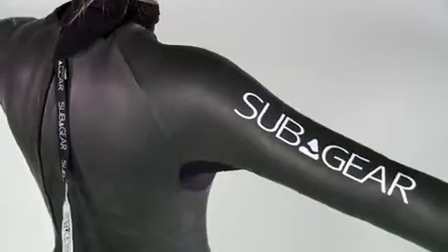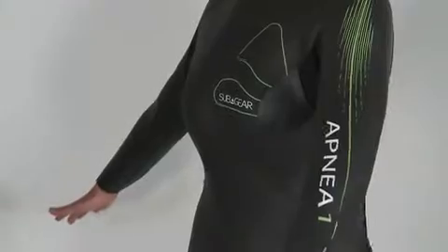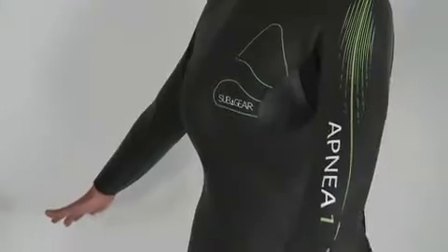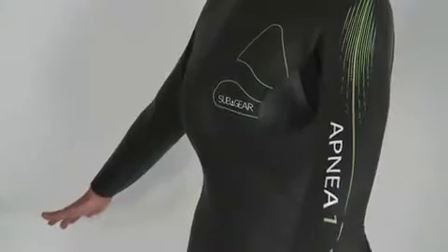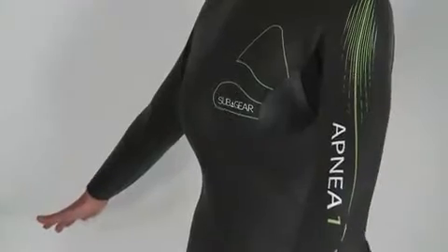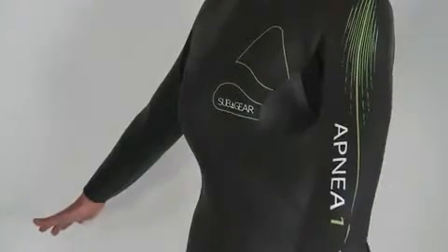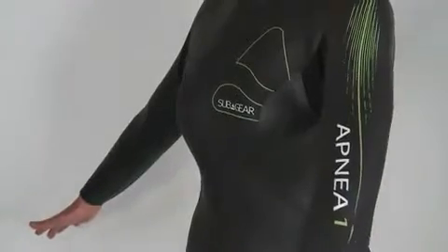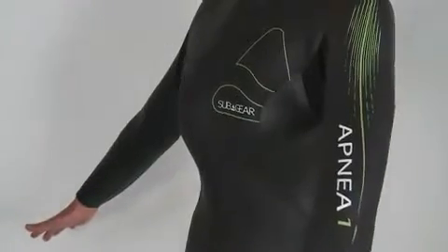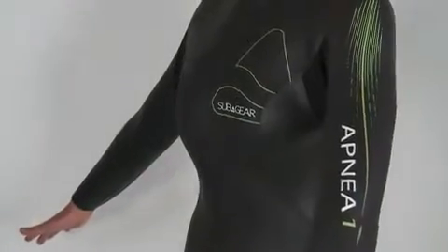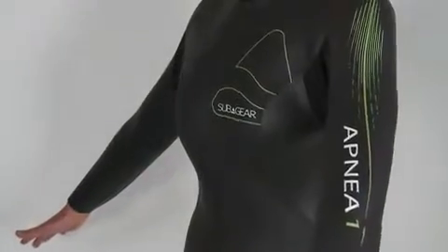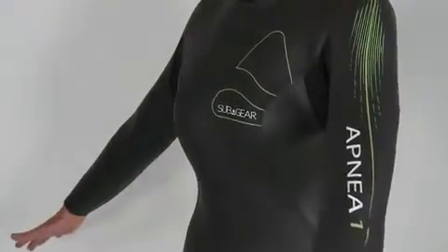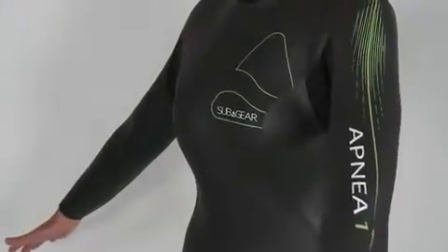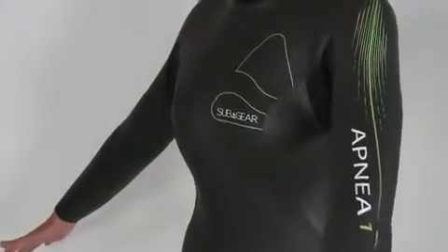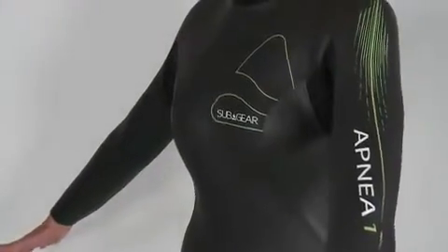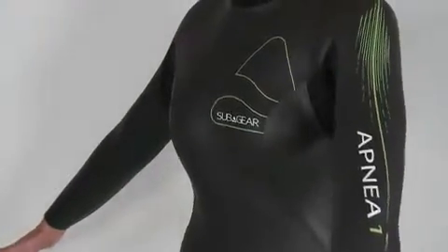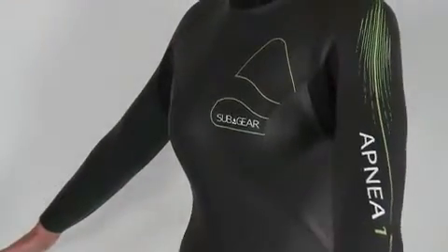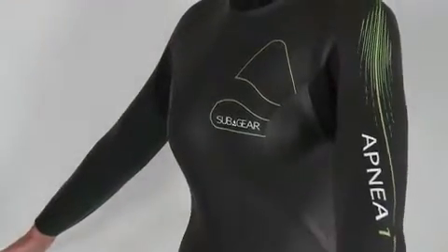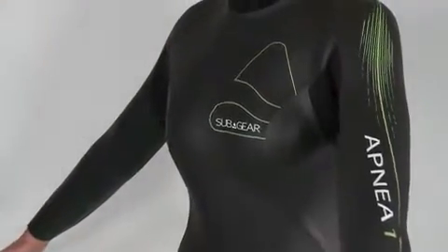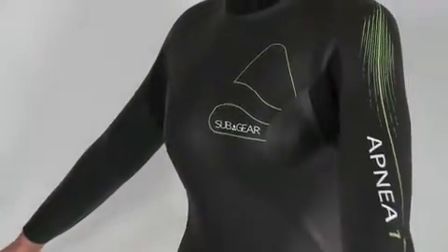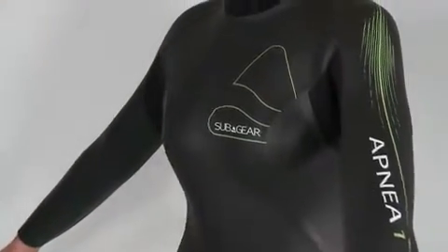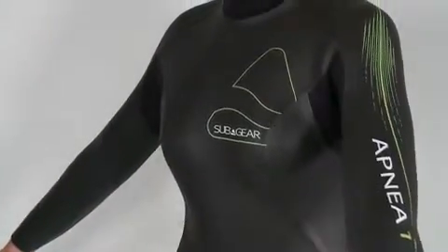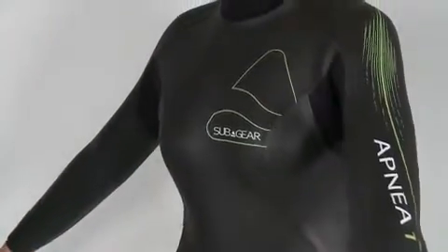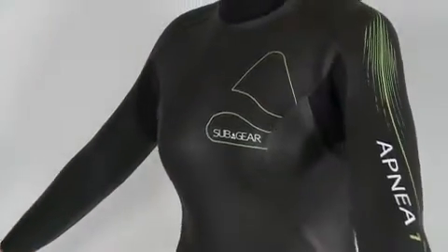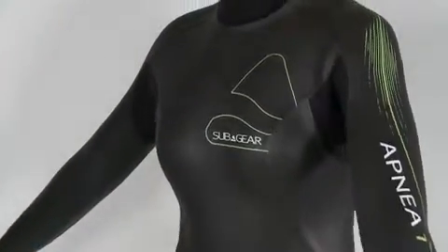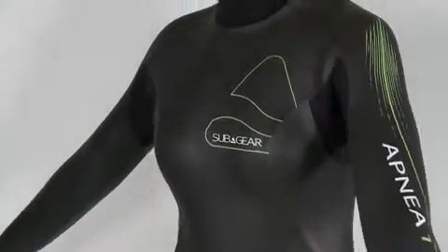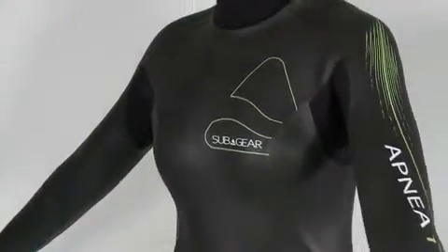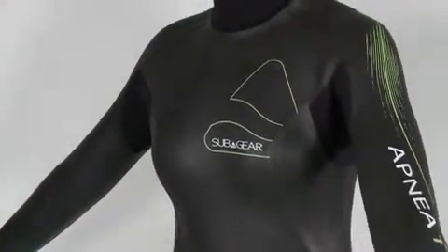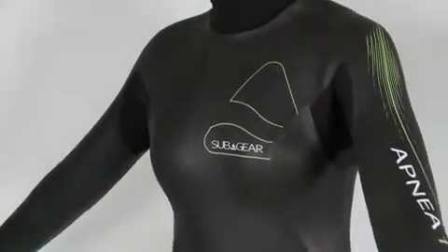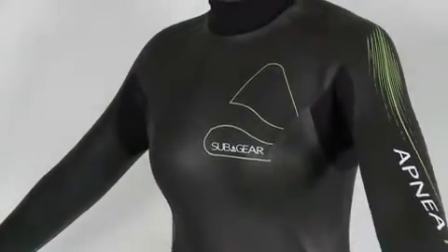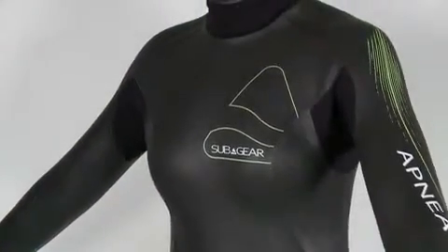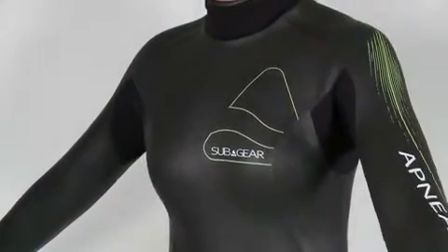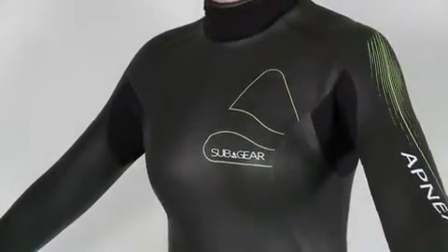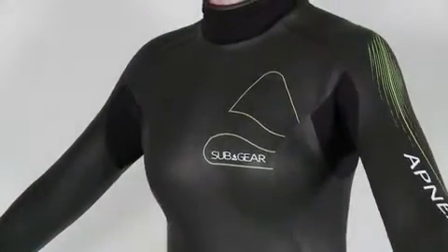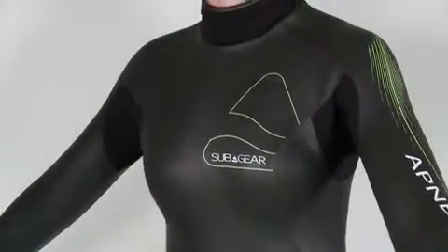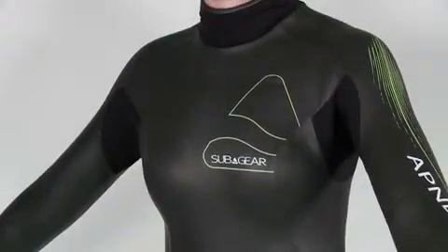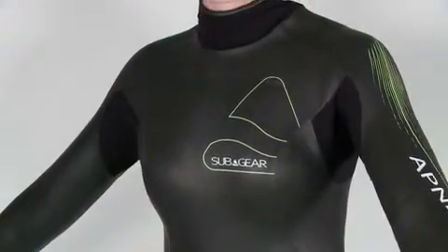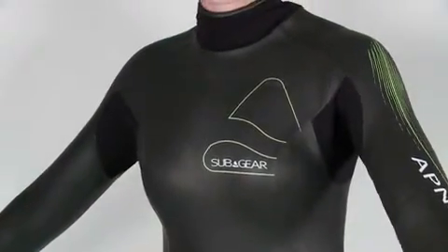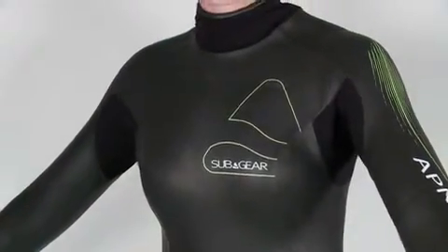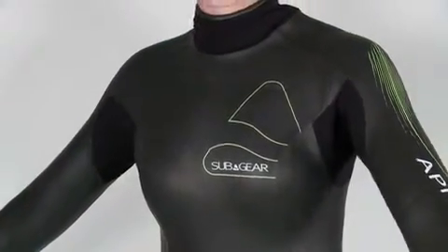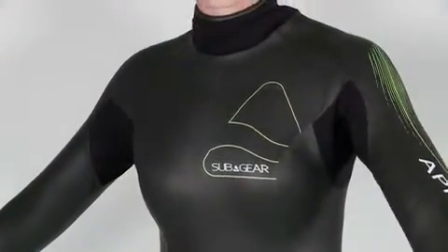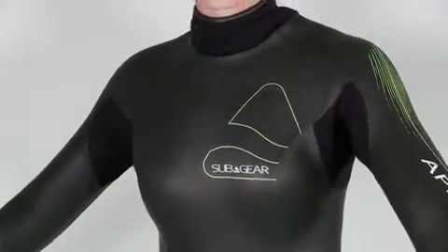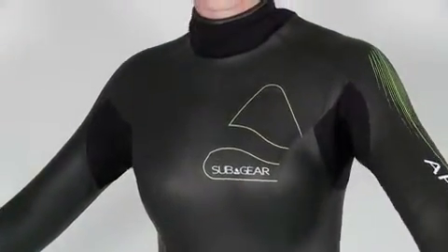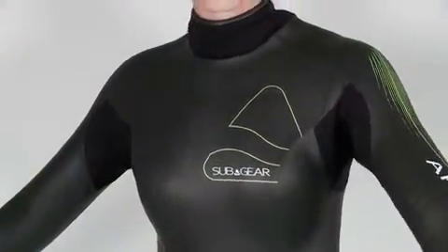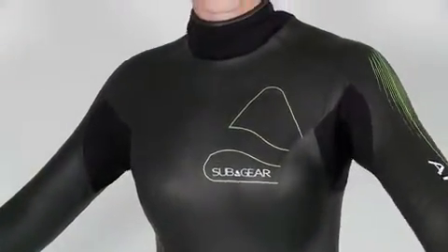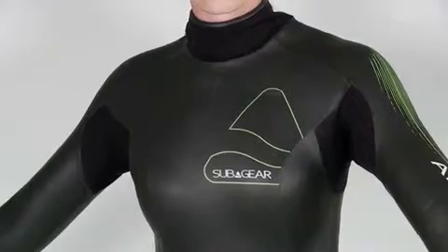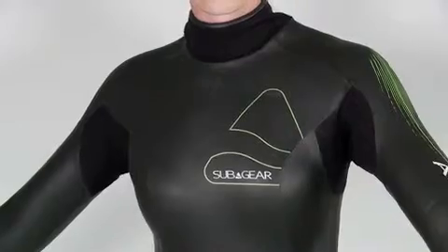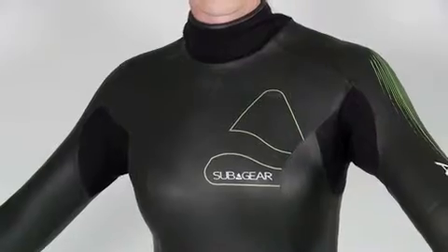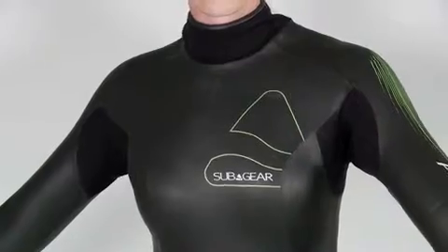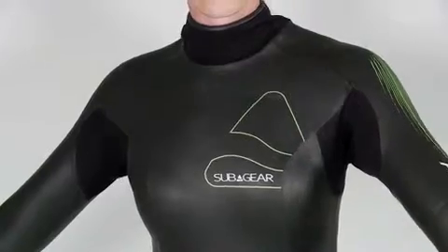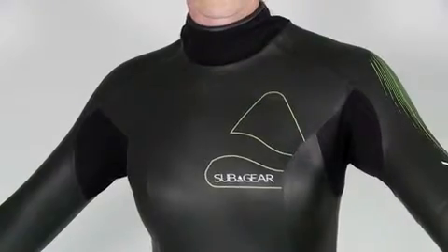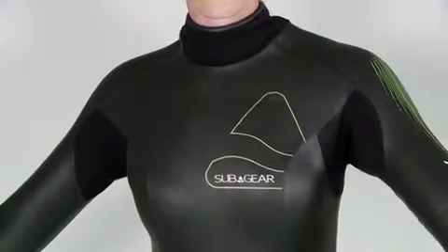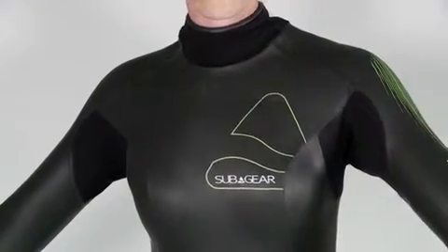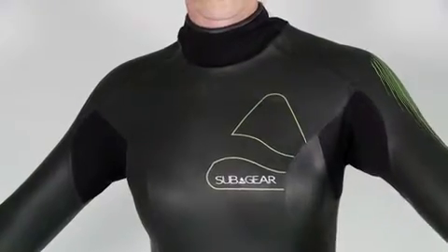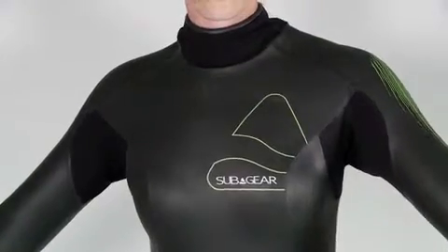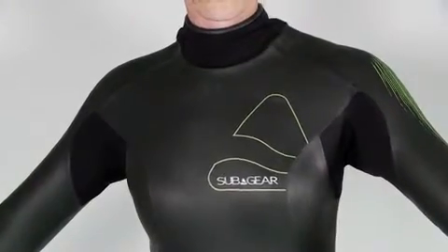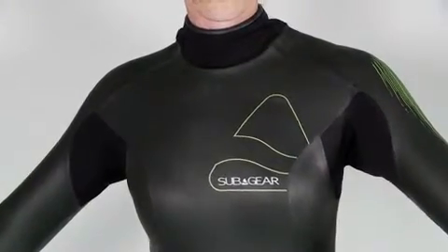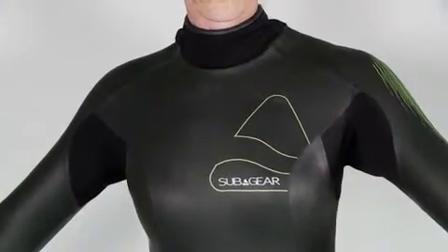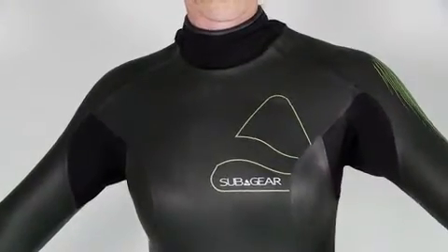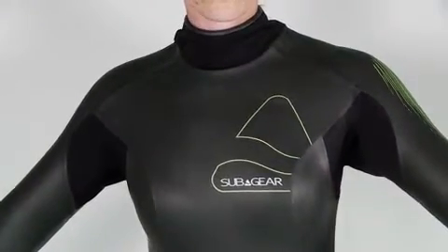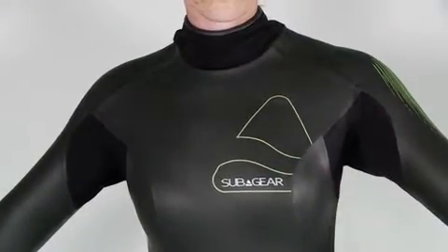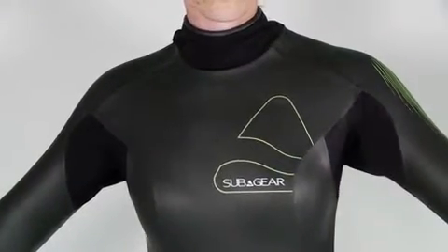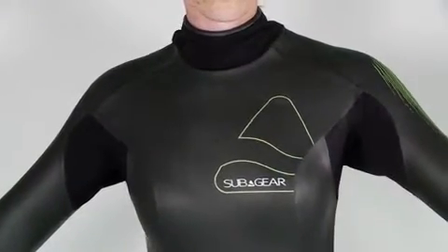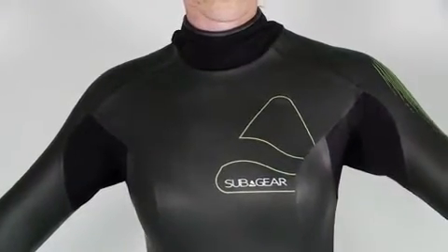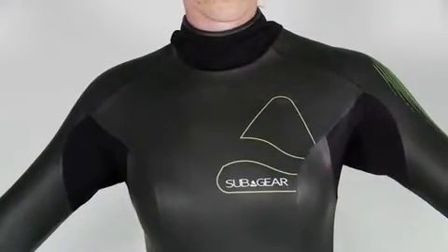The bottom line? For freedivers, this suit works to keep you streamlined and to lock your body heat inside the suit where it belongs.